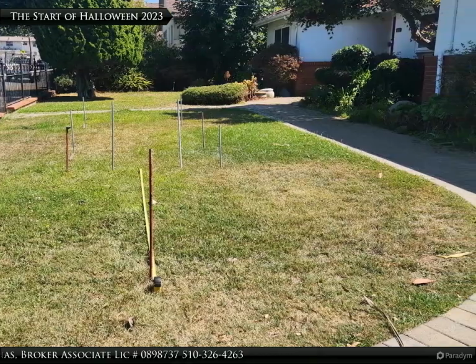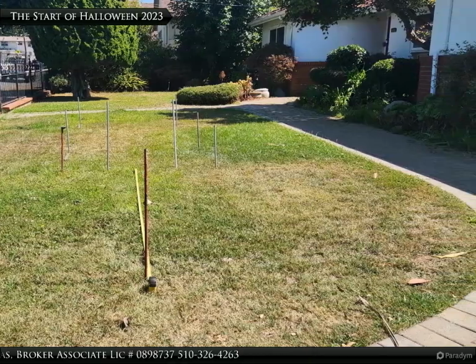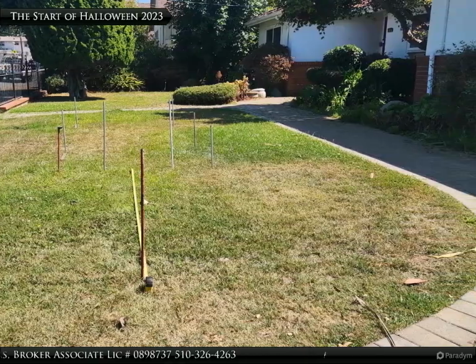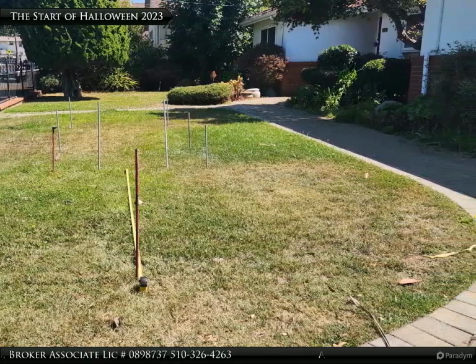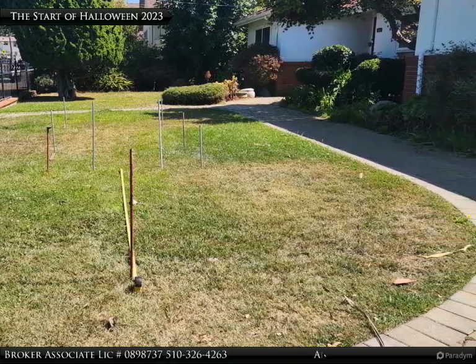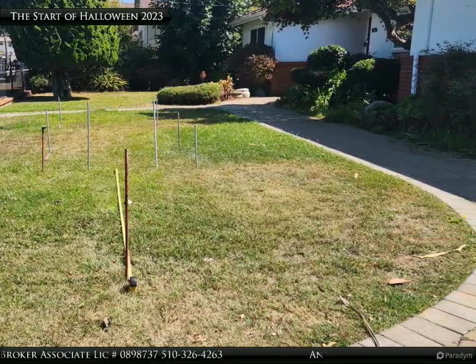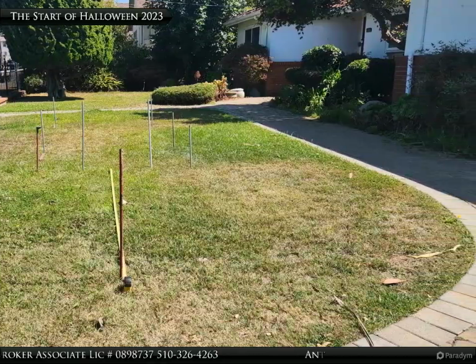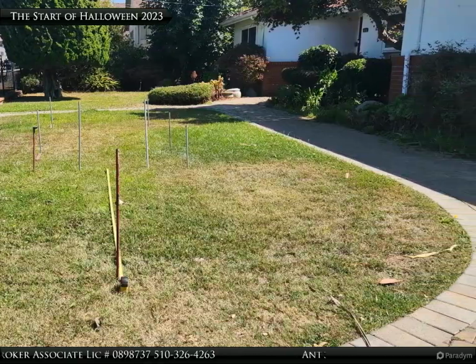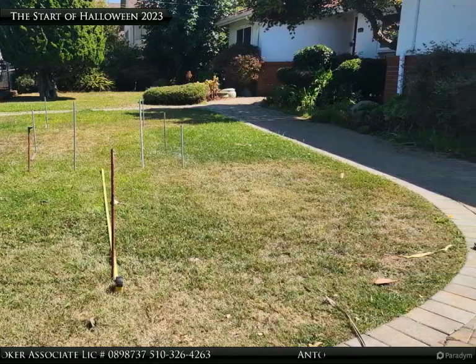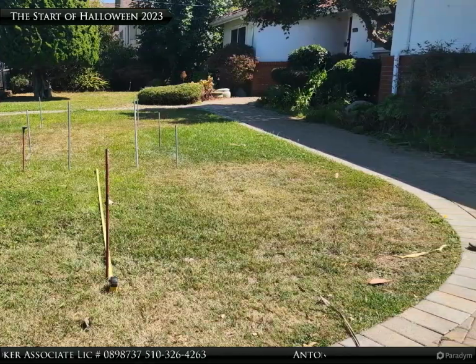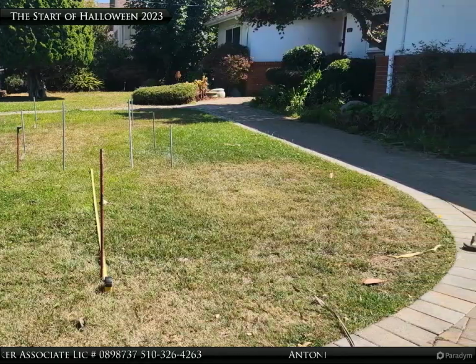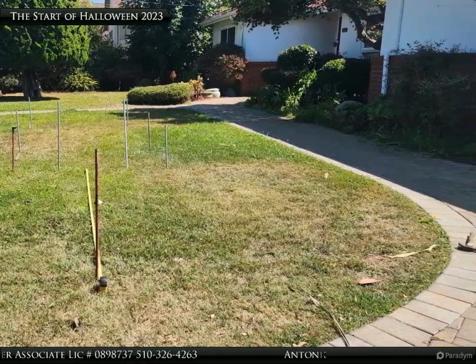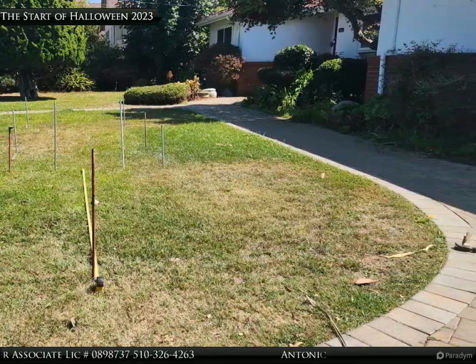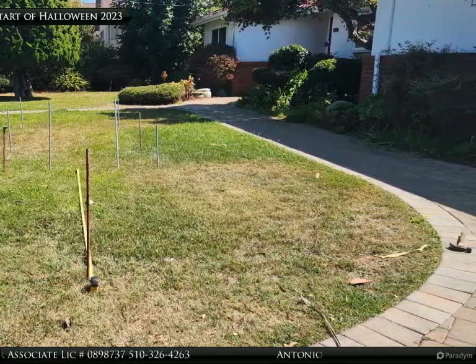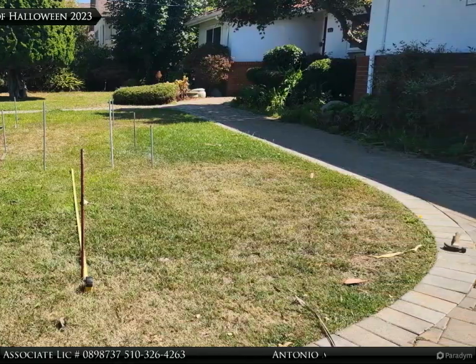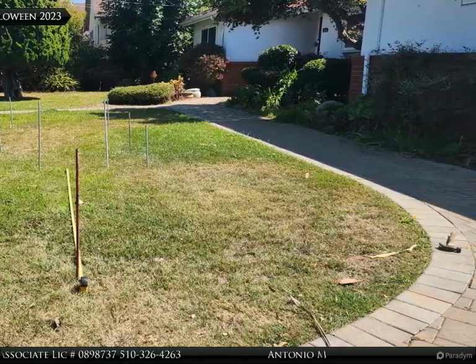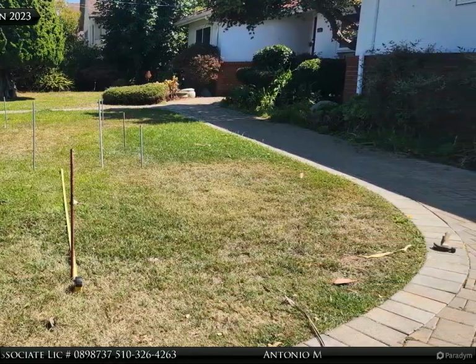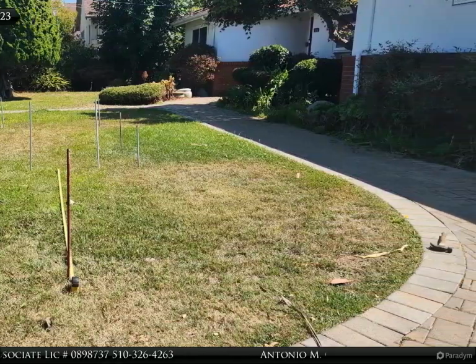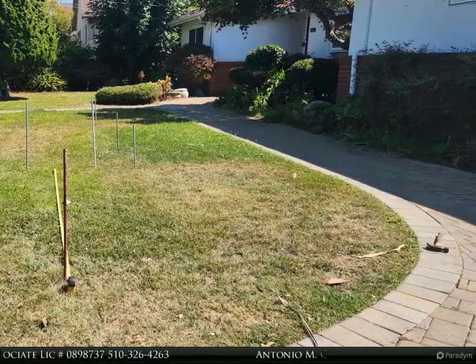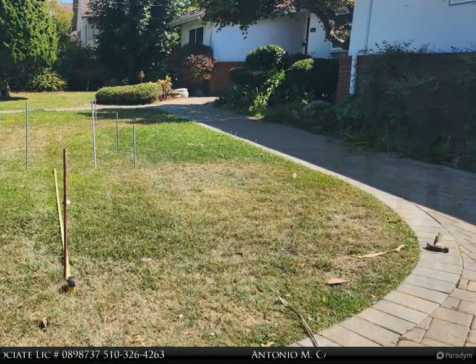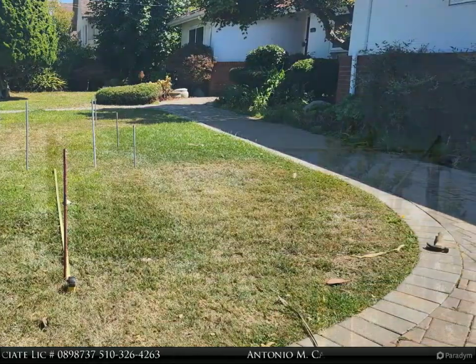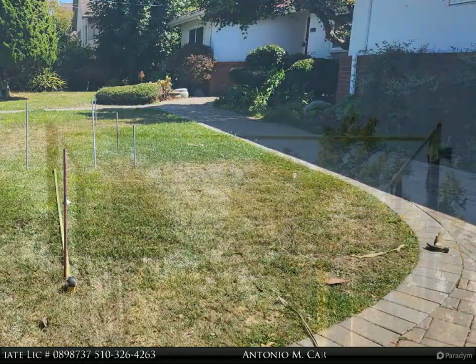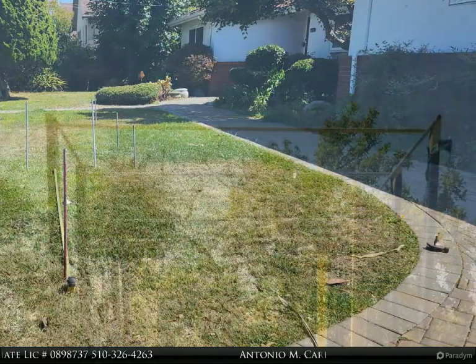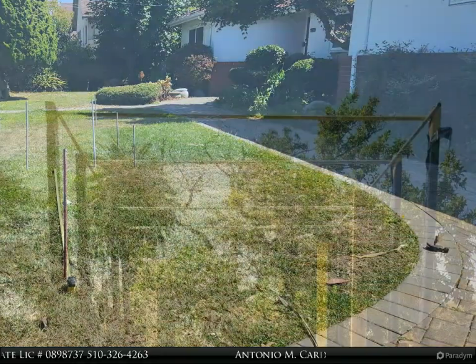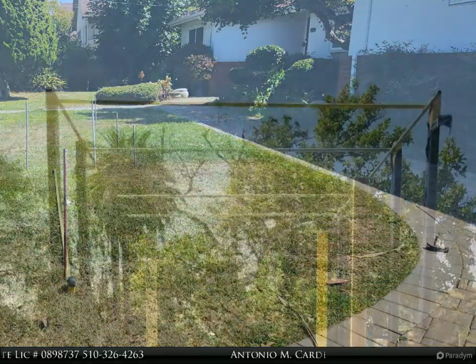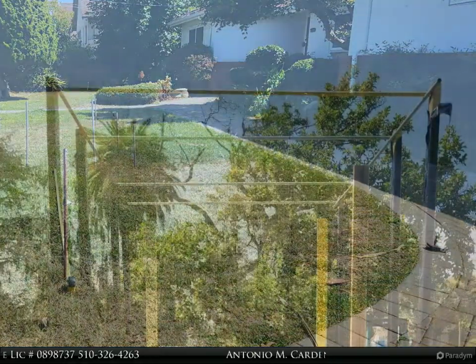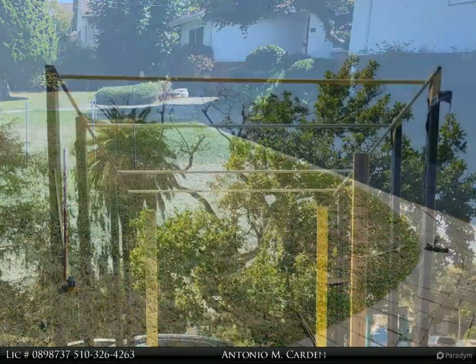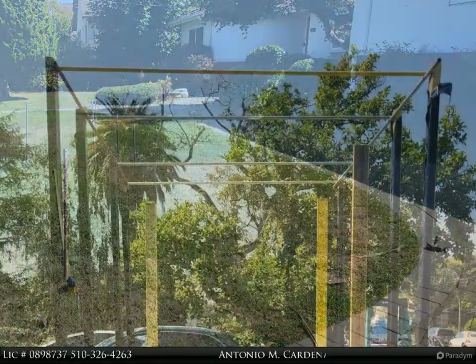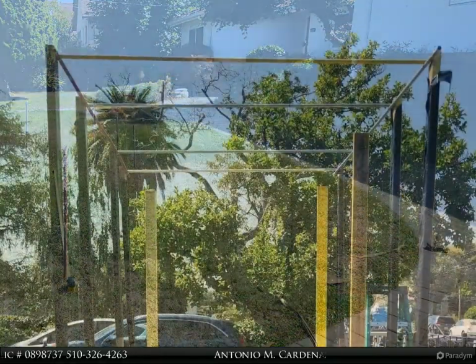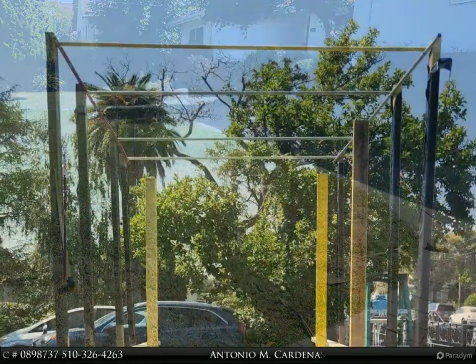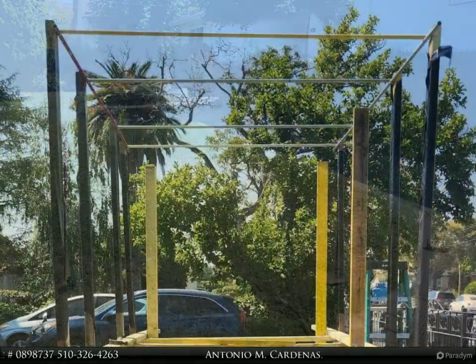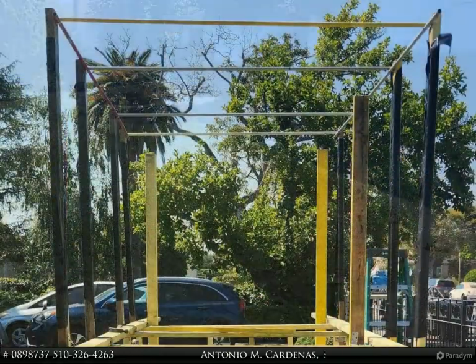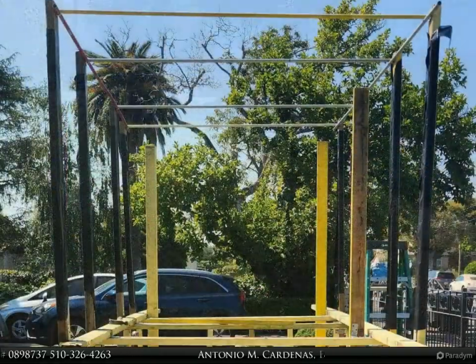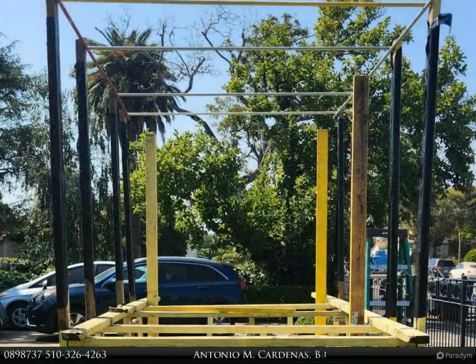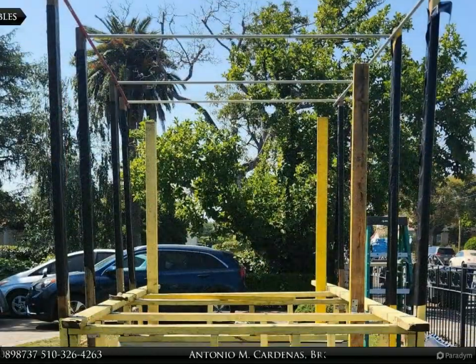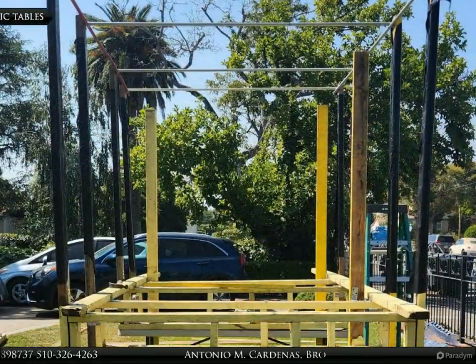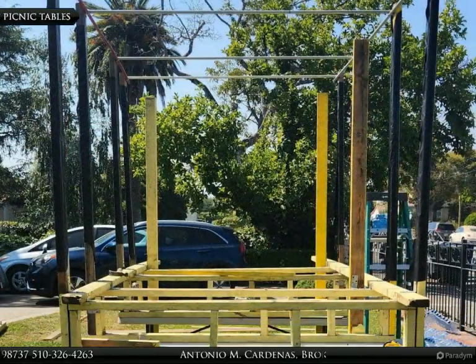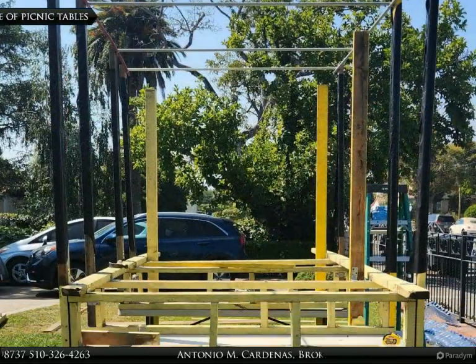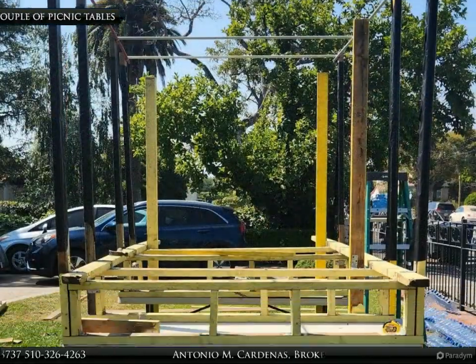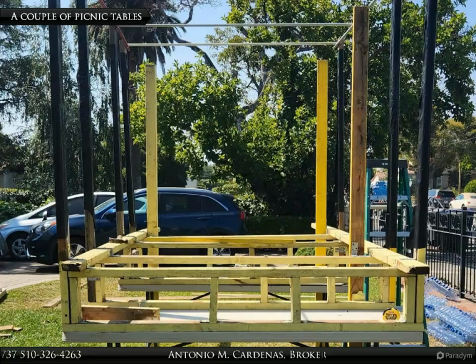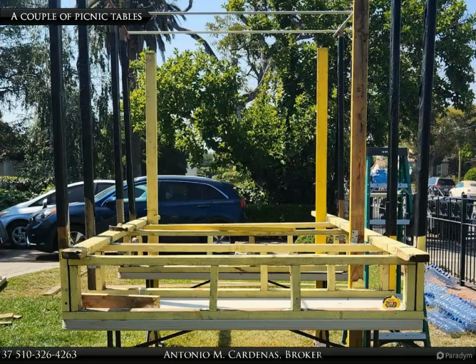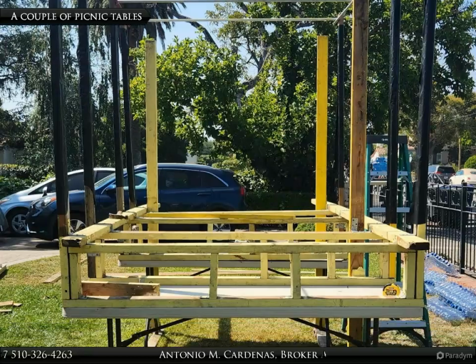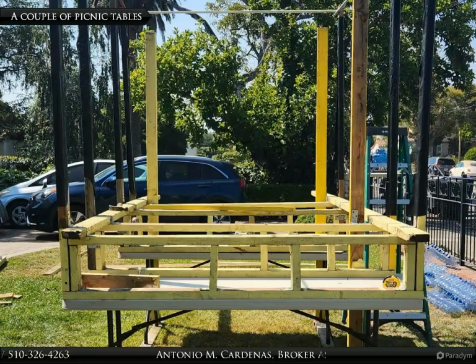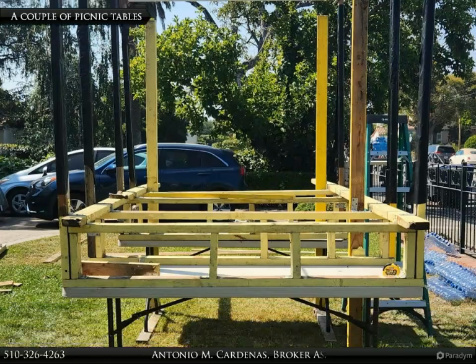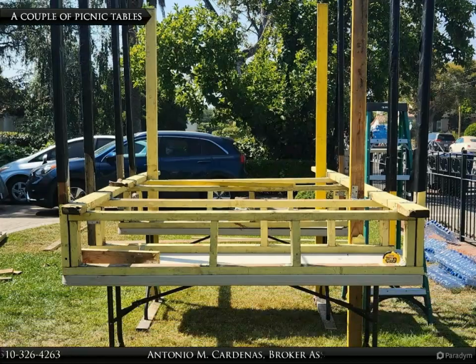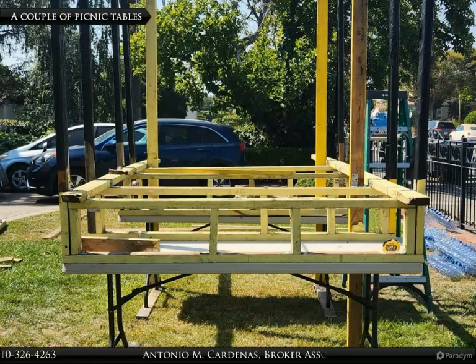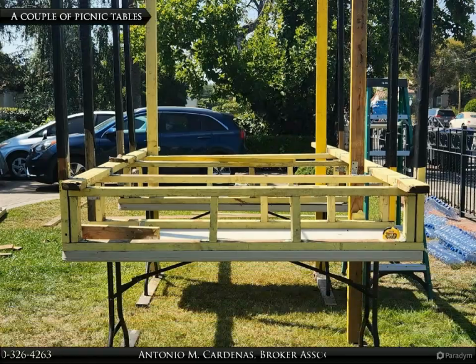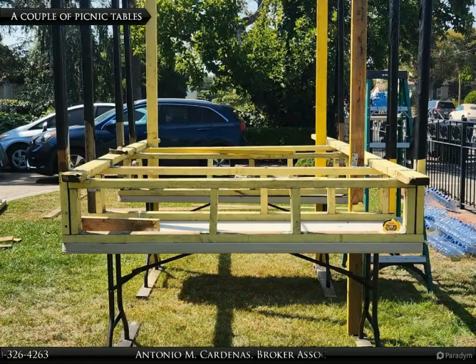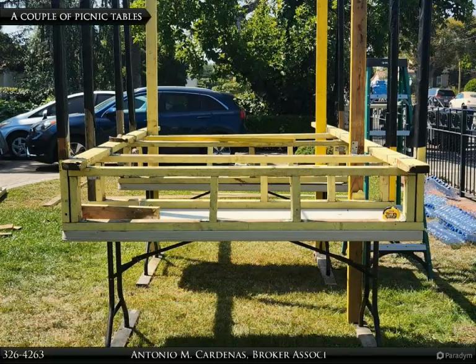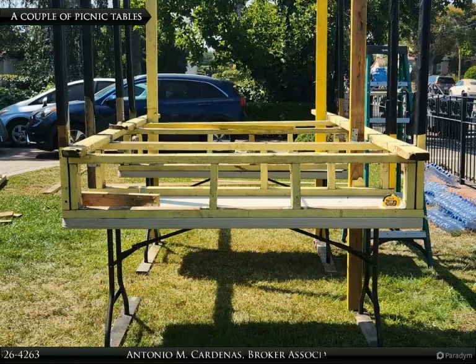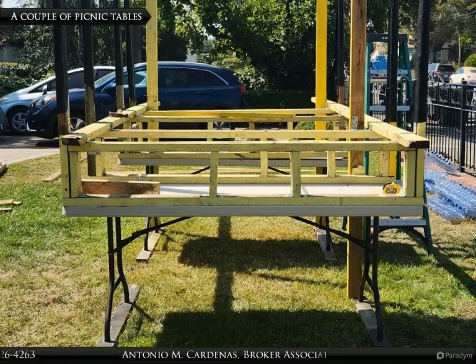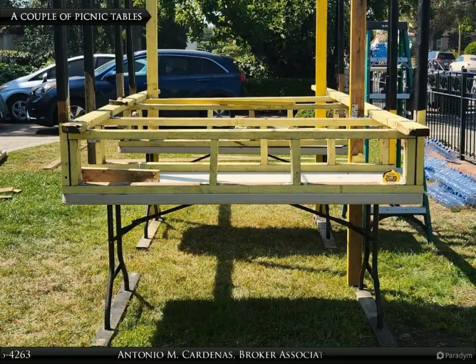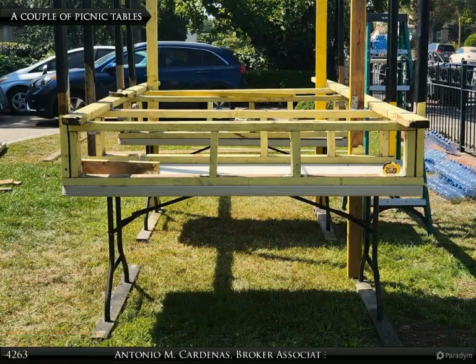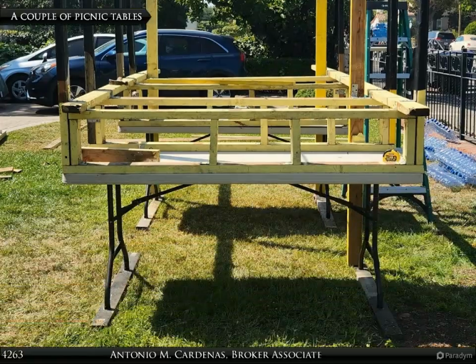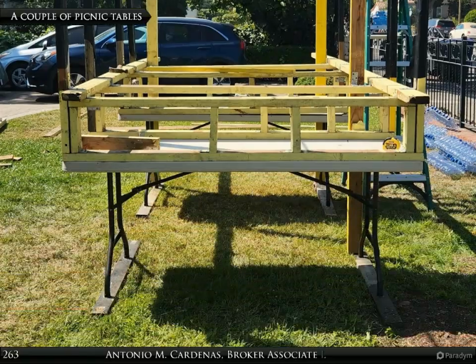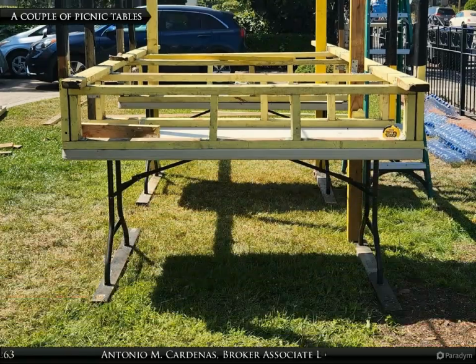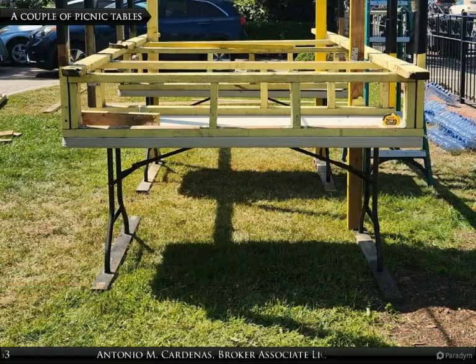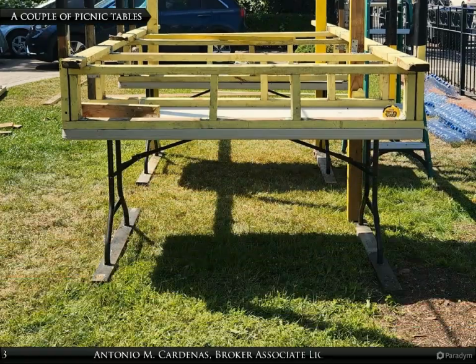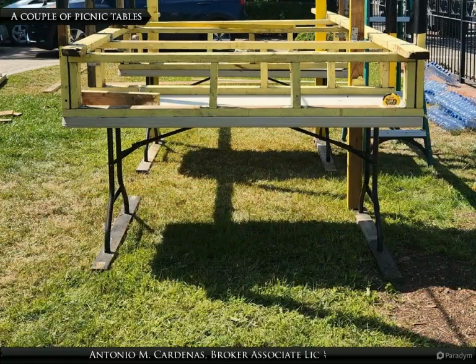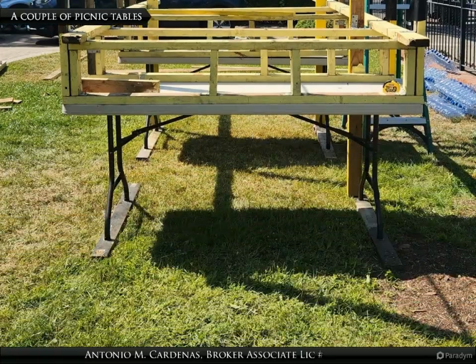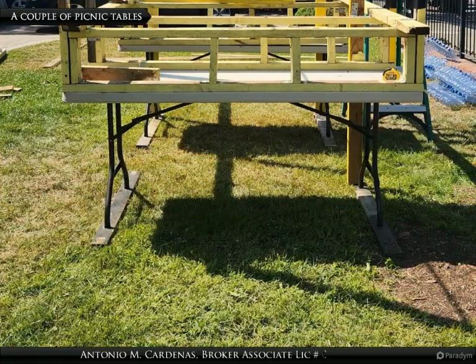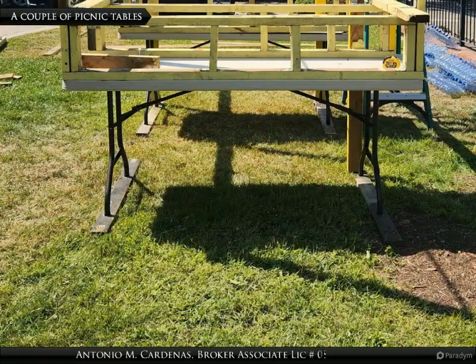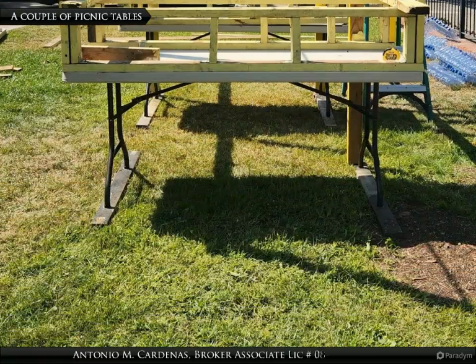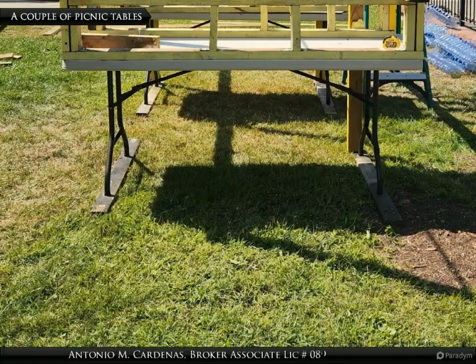The horse was sculpted using conduit pipes and chicken wire, with landscaping material used as a skin cover. The majority of lights are solar.